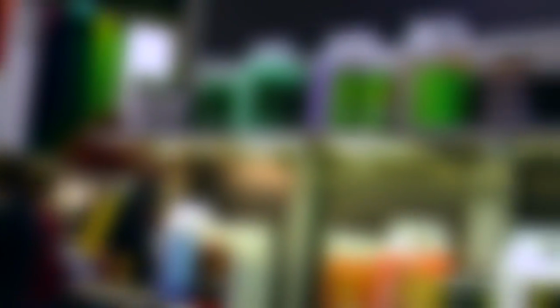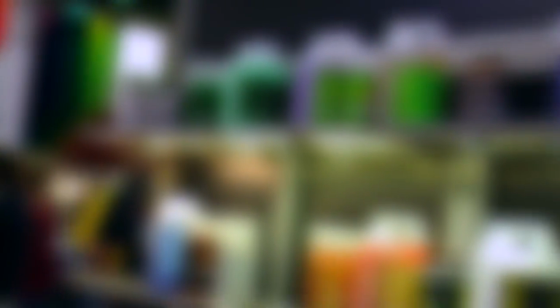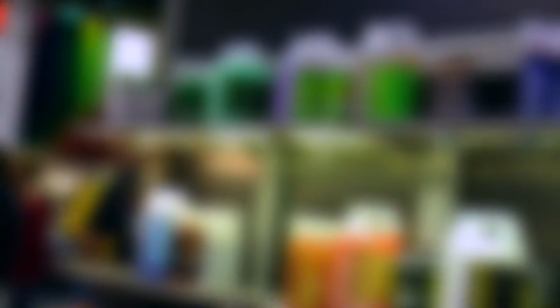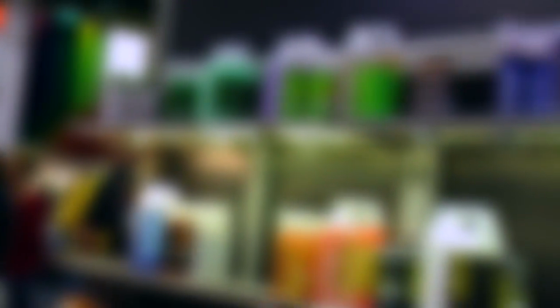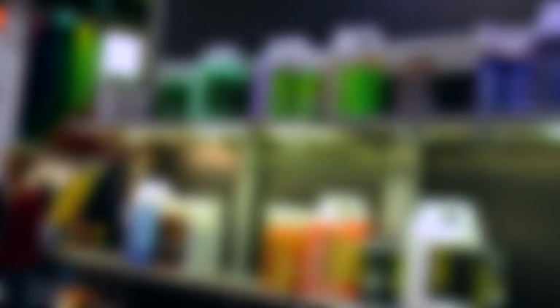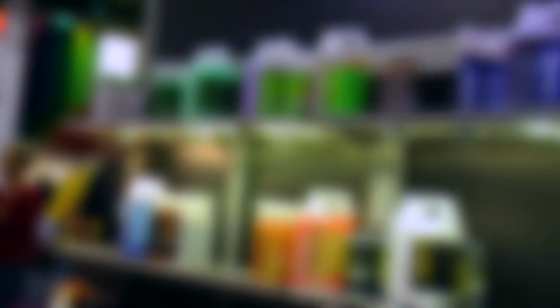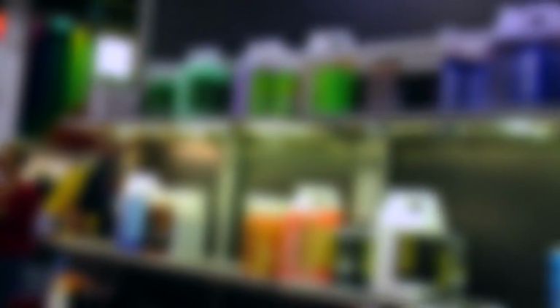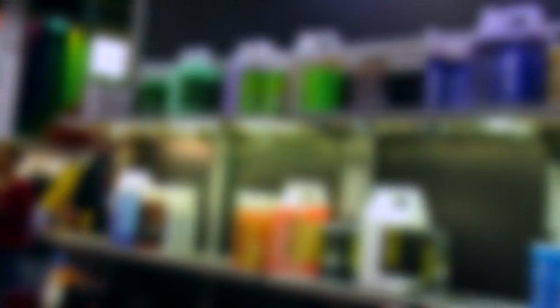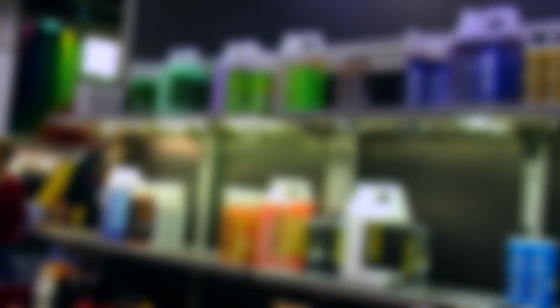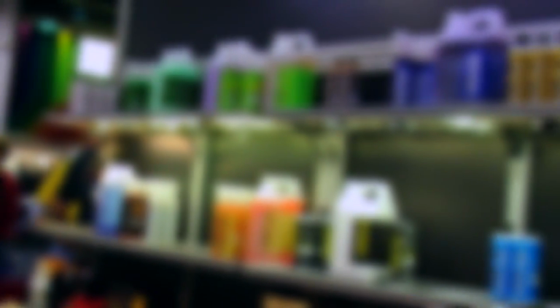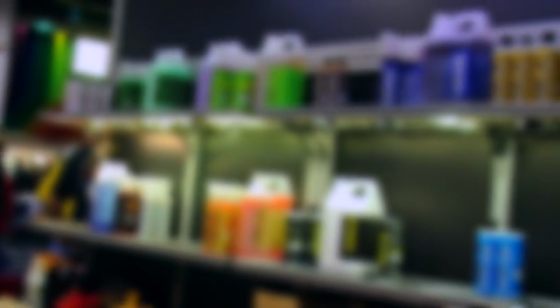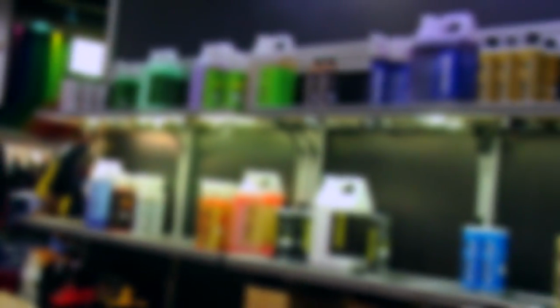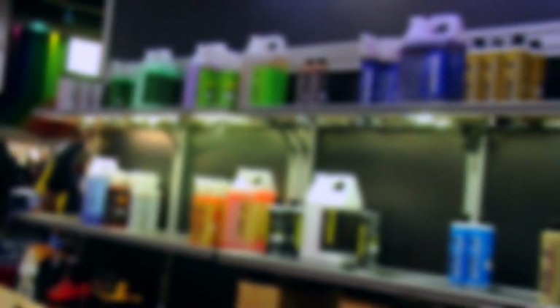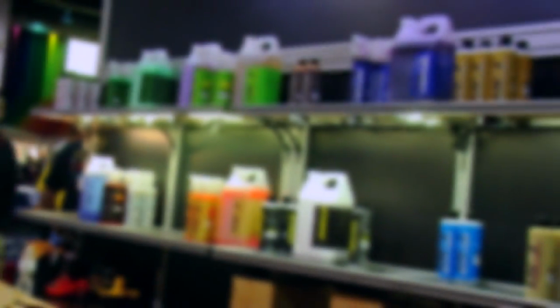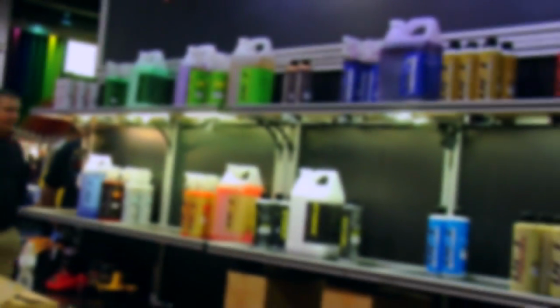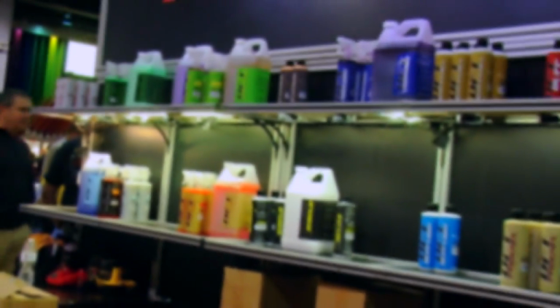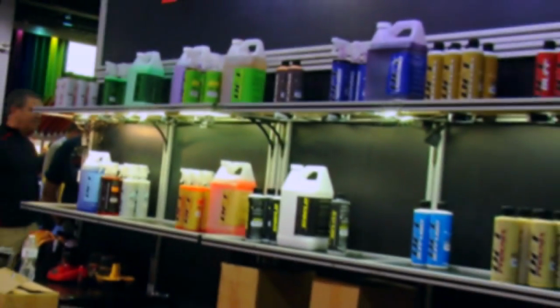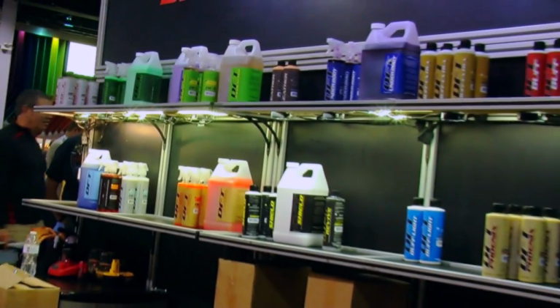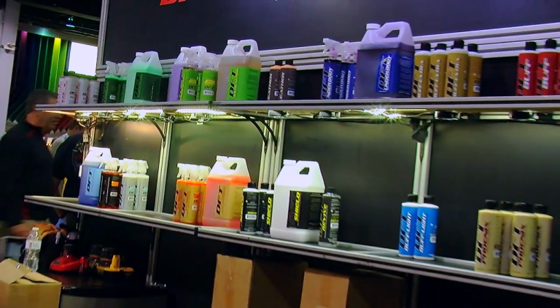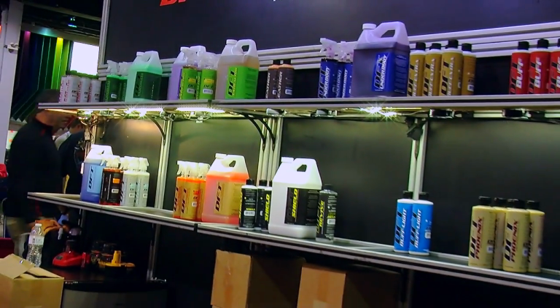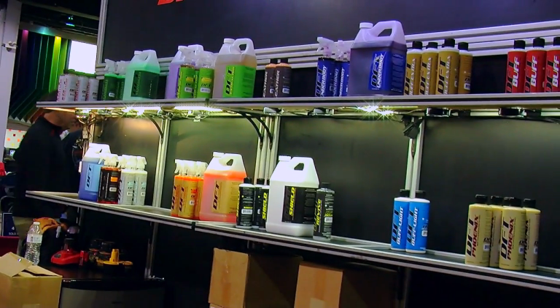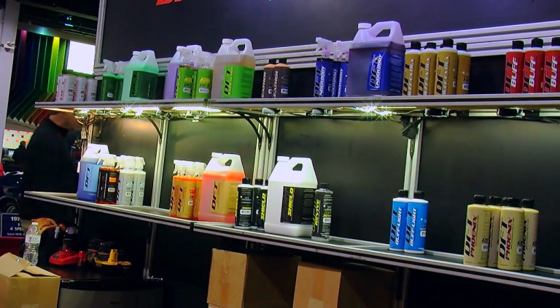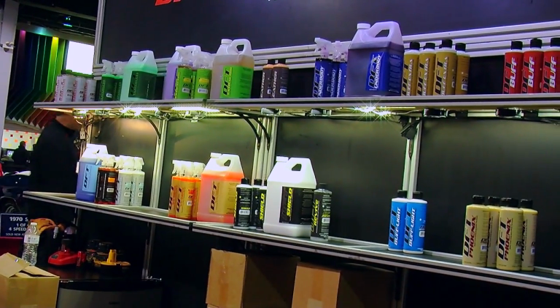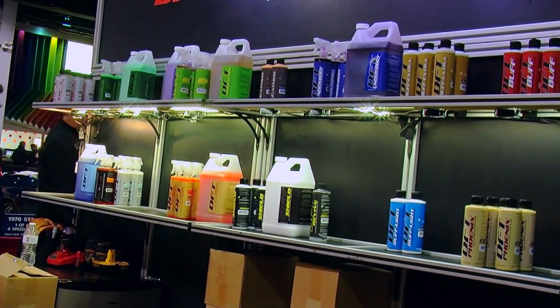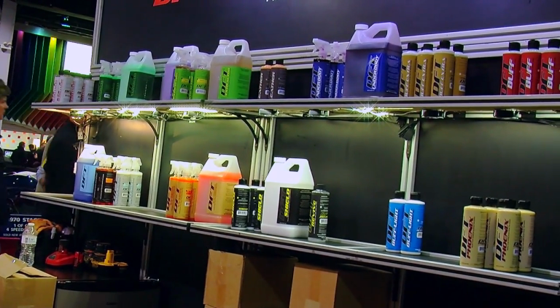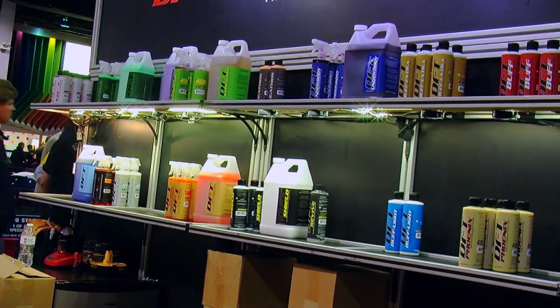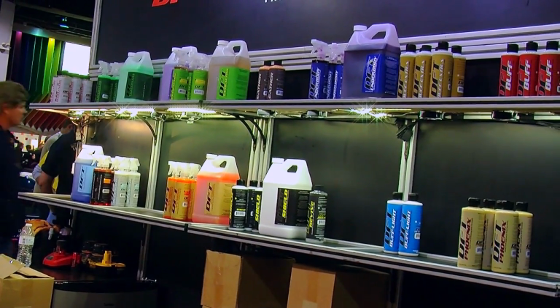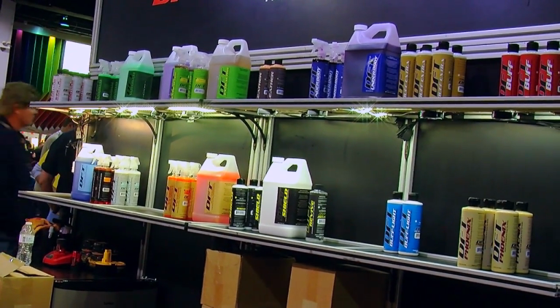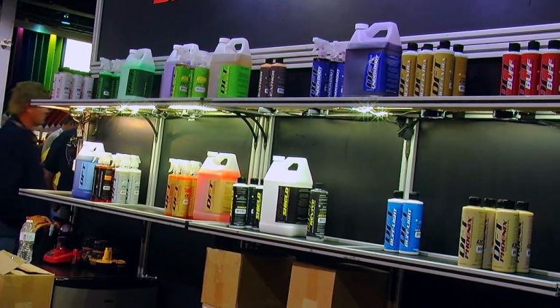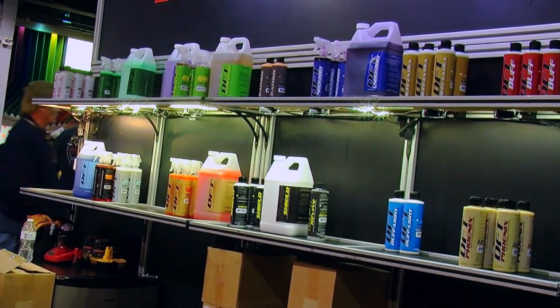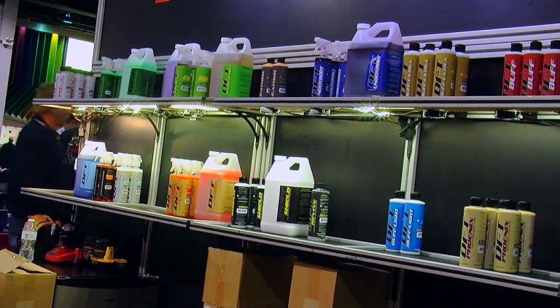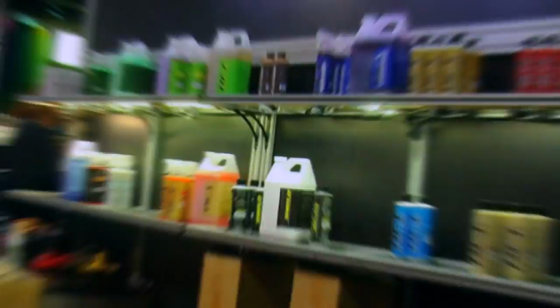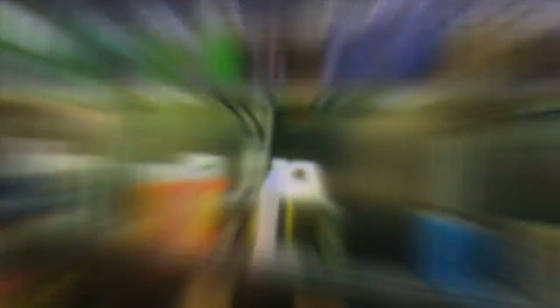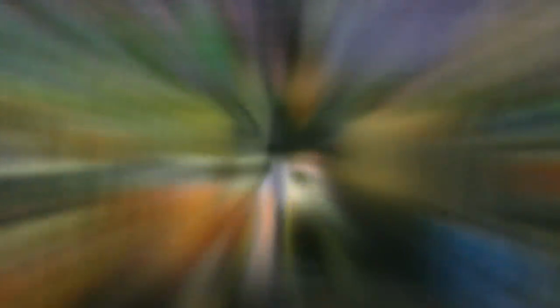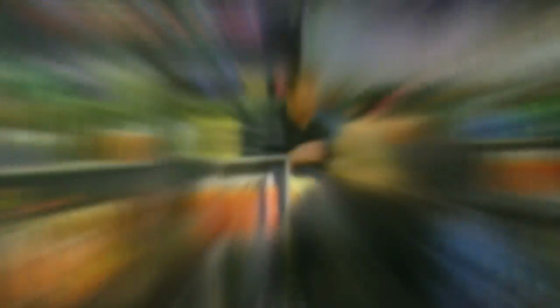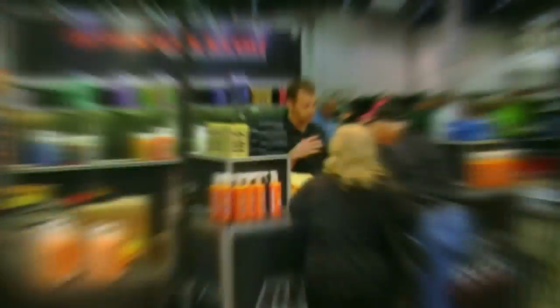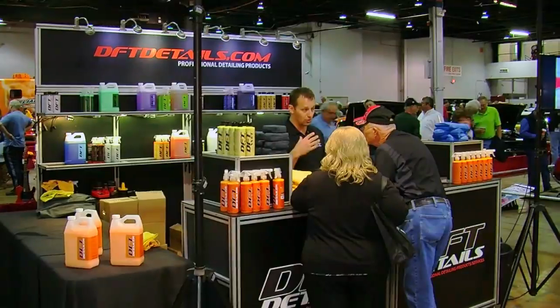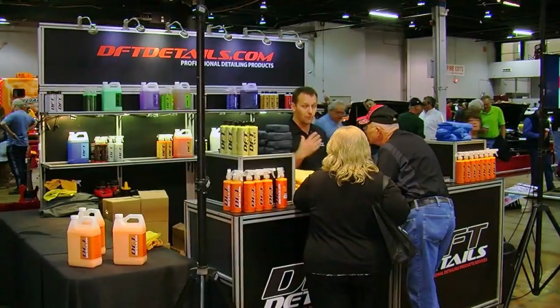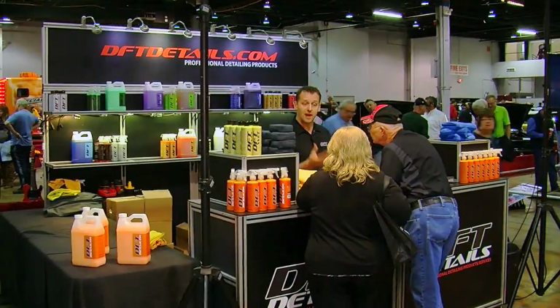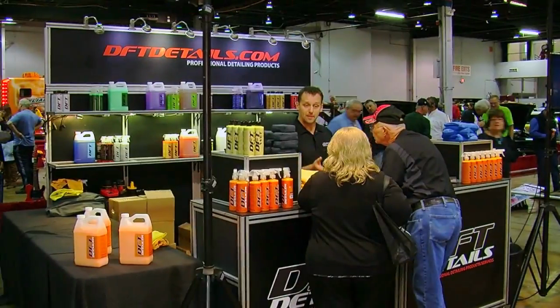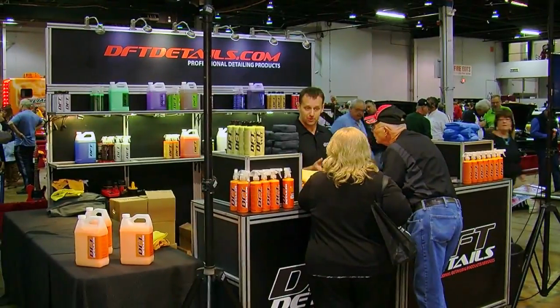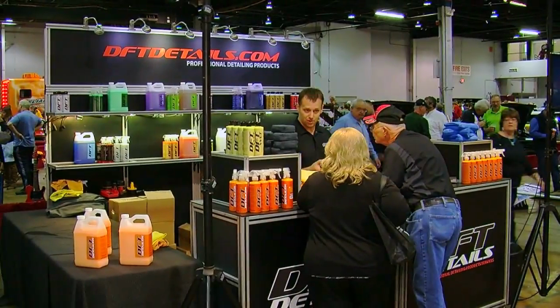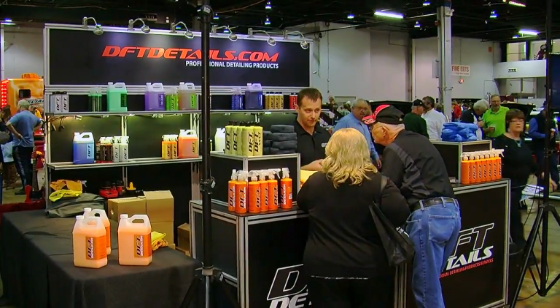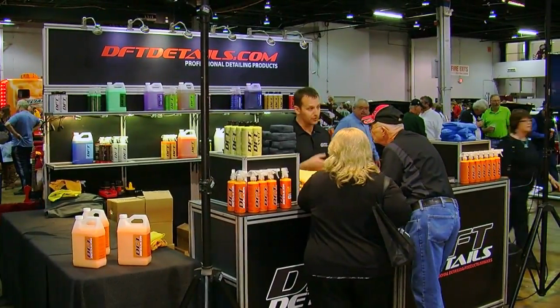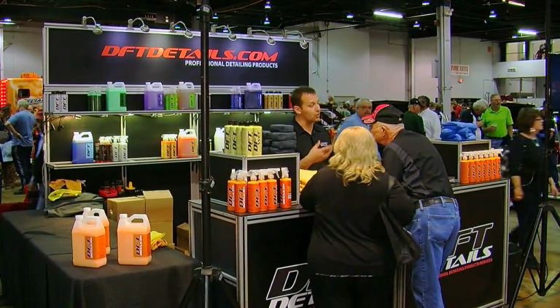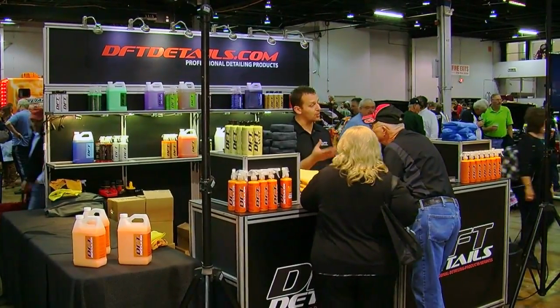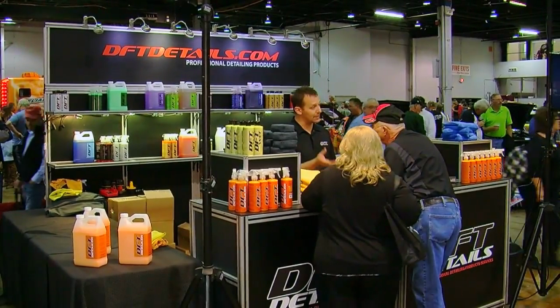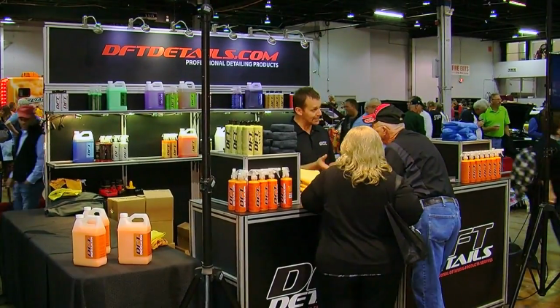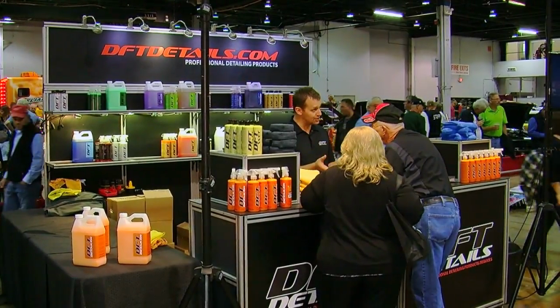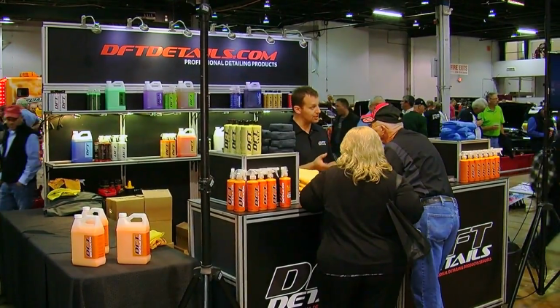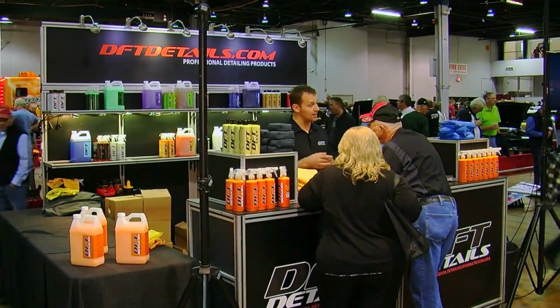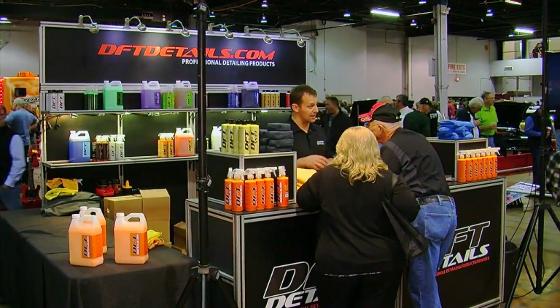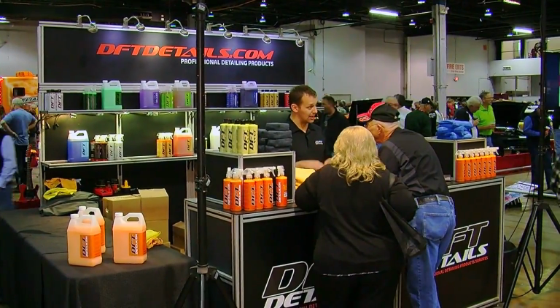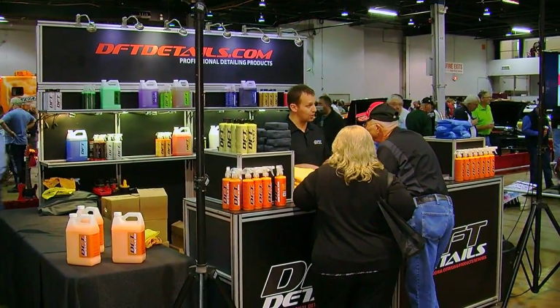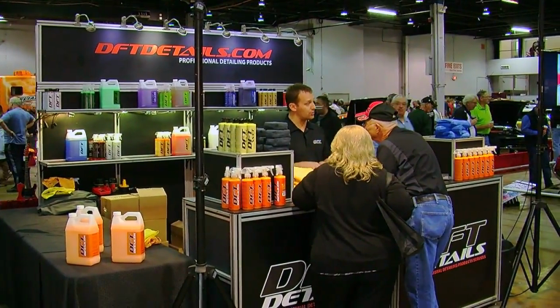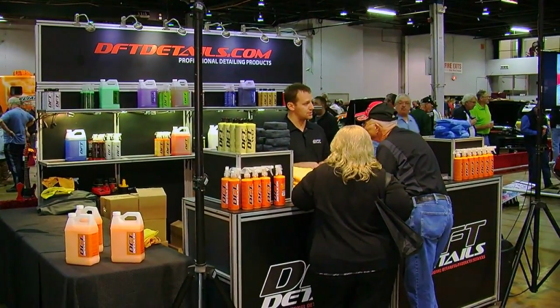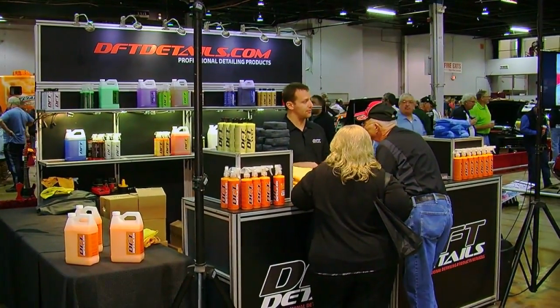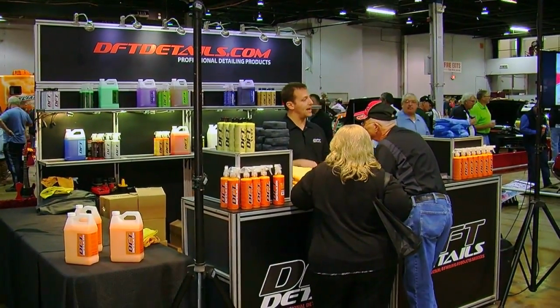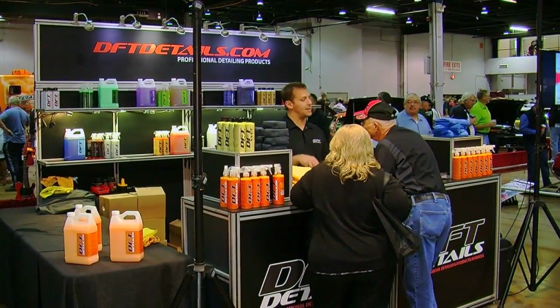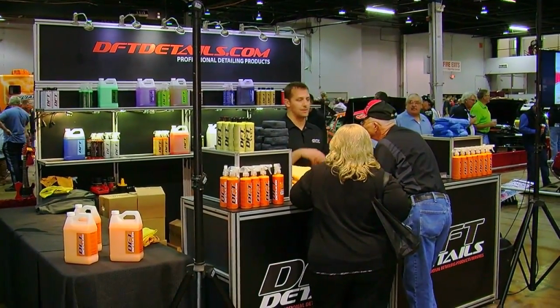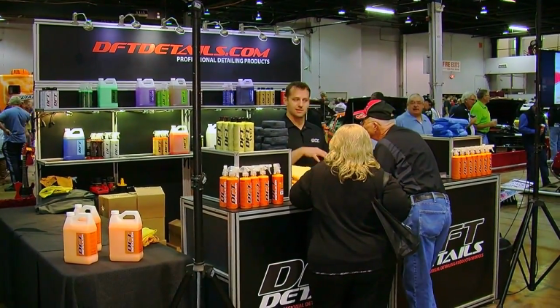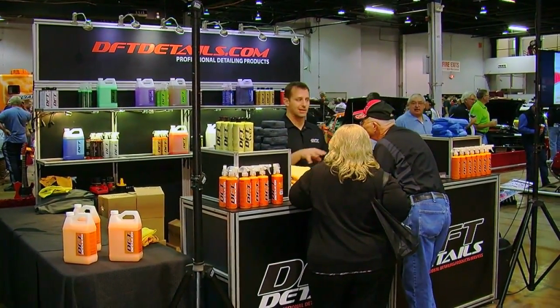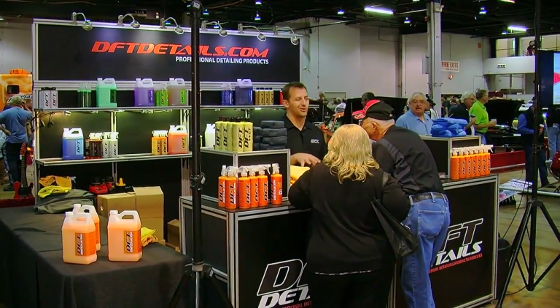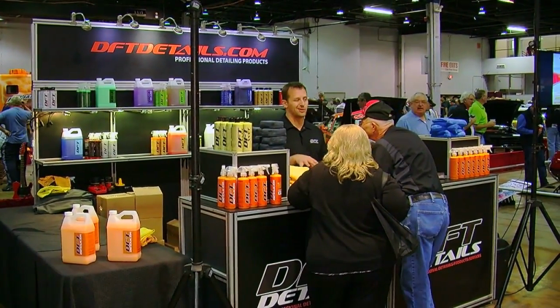We travel the country detailing at various events, including every single Mecham Classic Car Auction, the Muscle Car and Corvette Nationals, the Festivals of Speed we just added down in Florida, and various other ones as well.